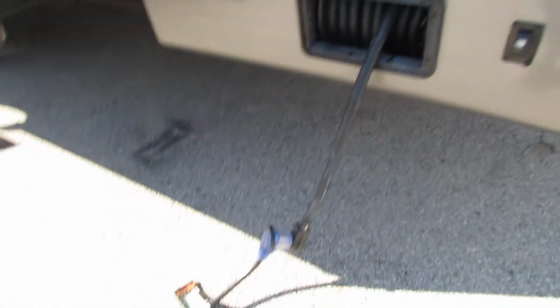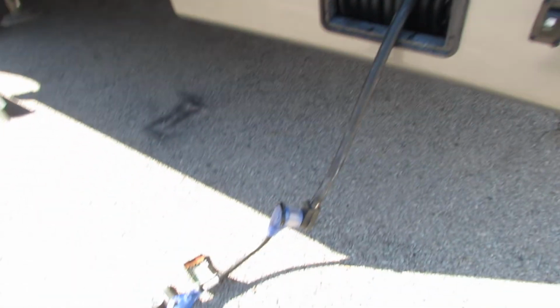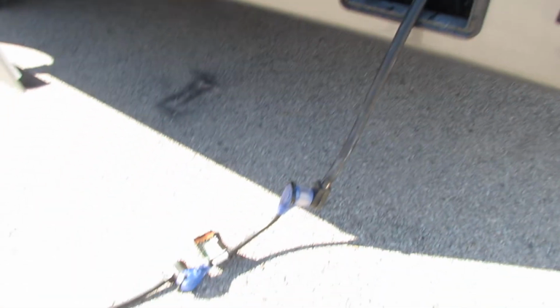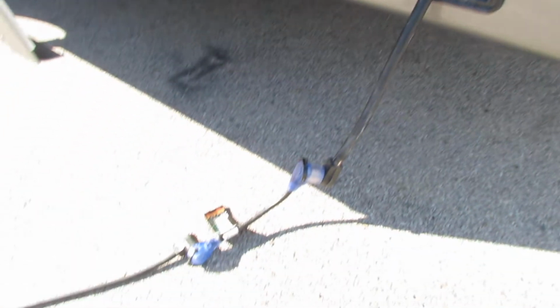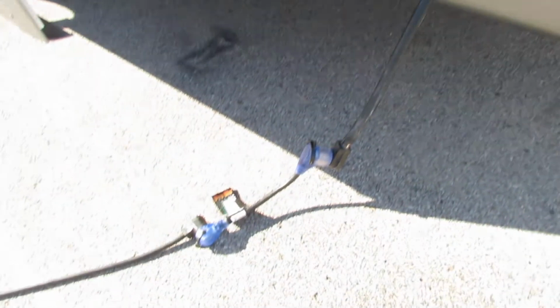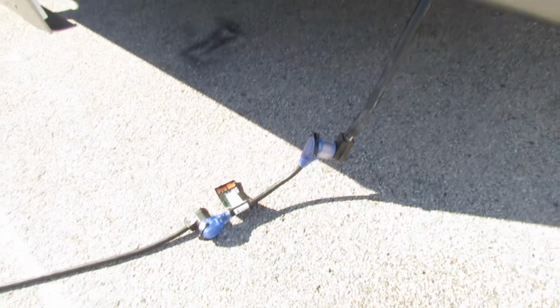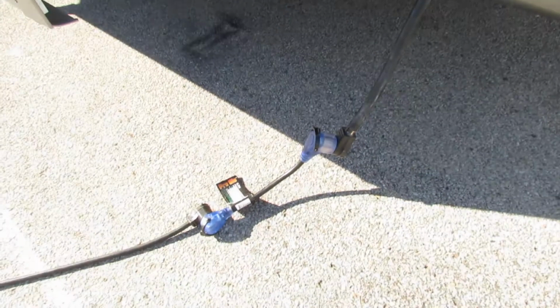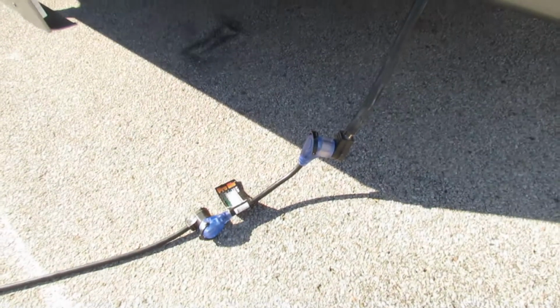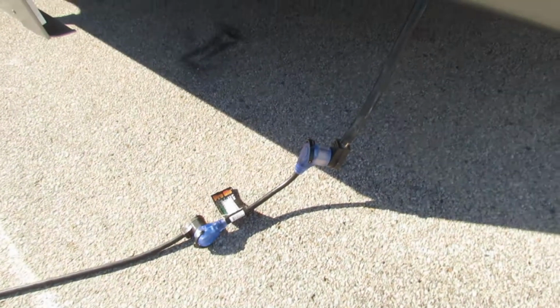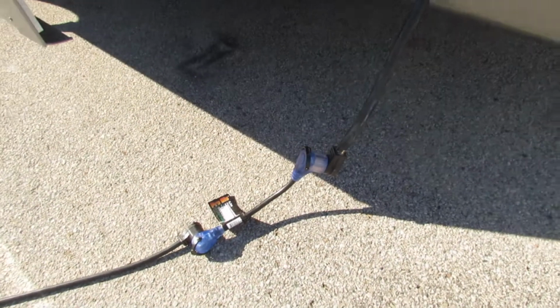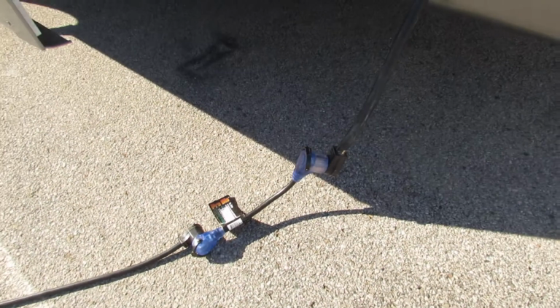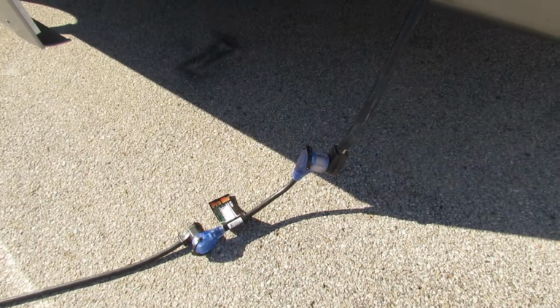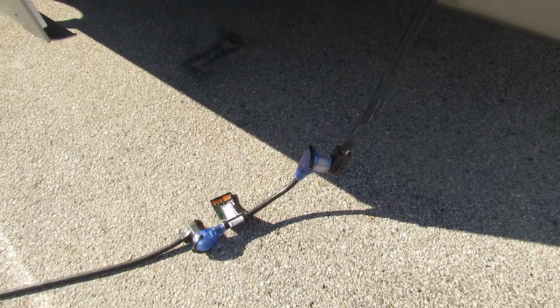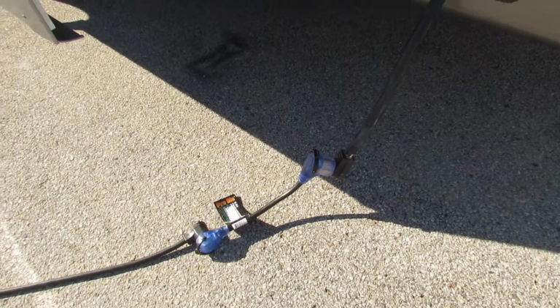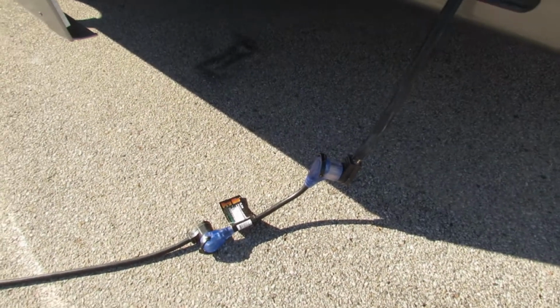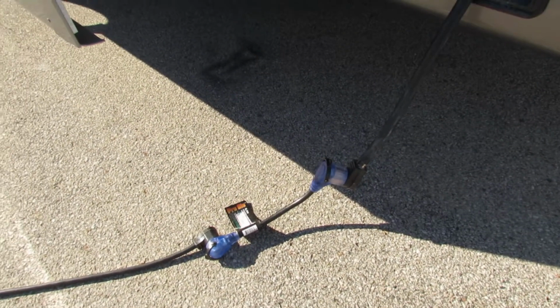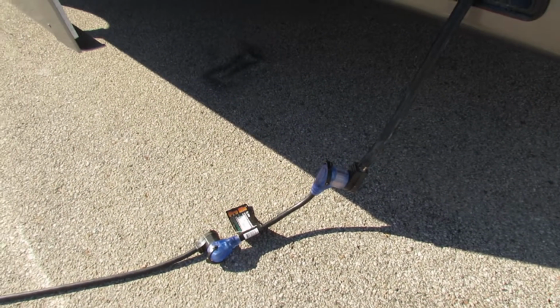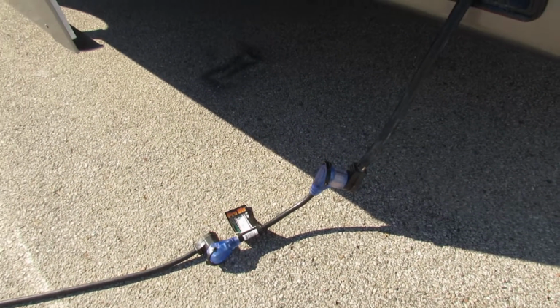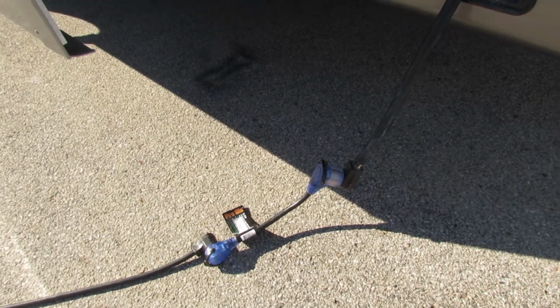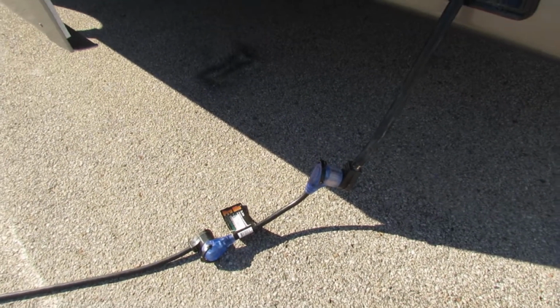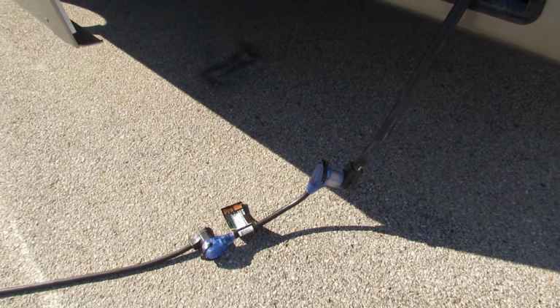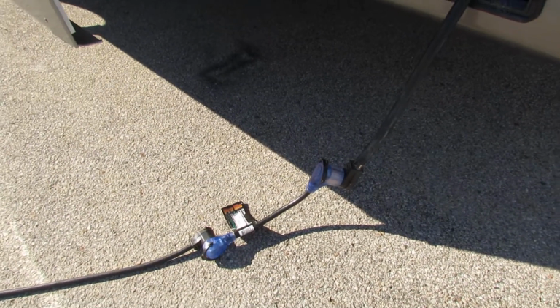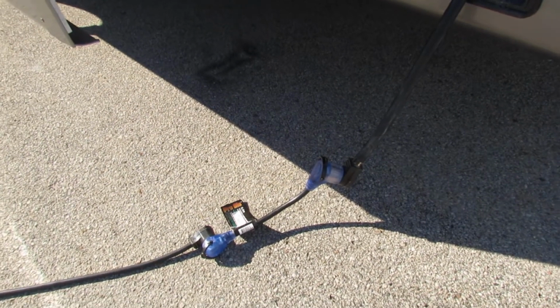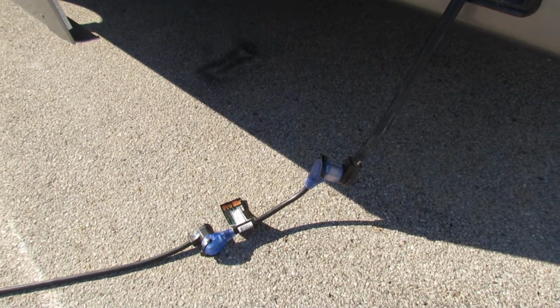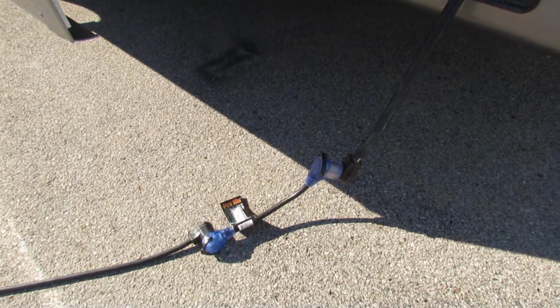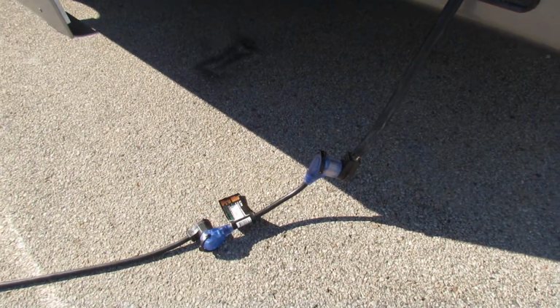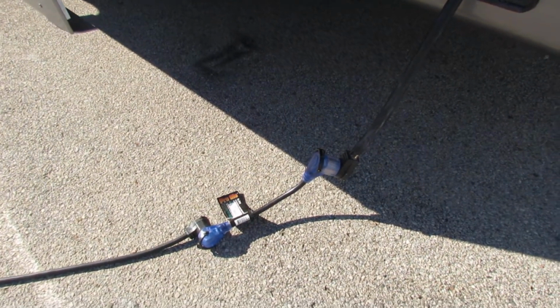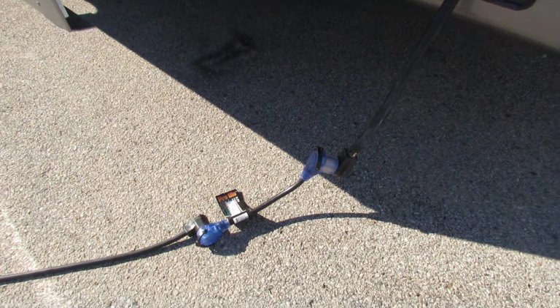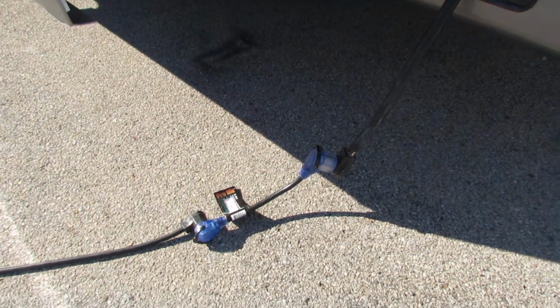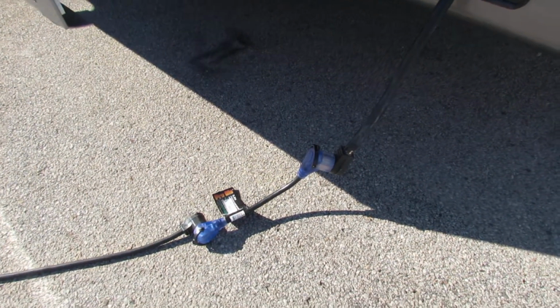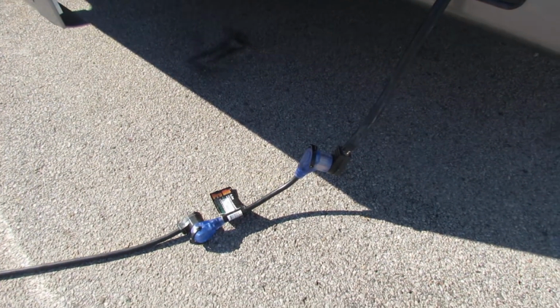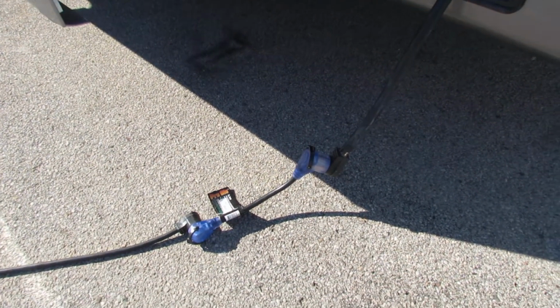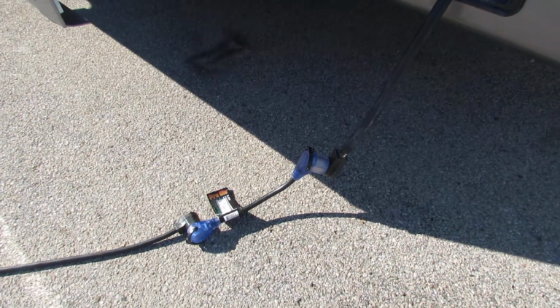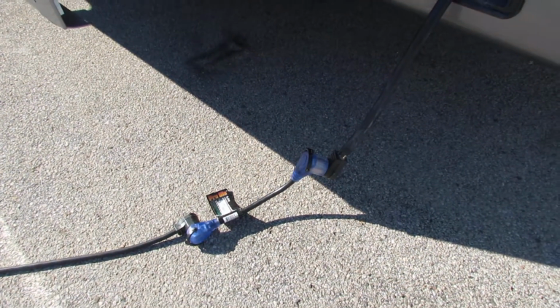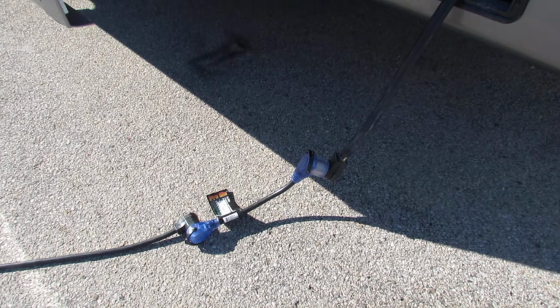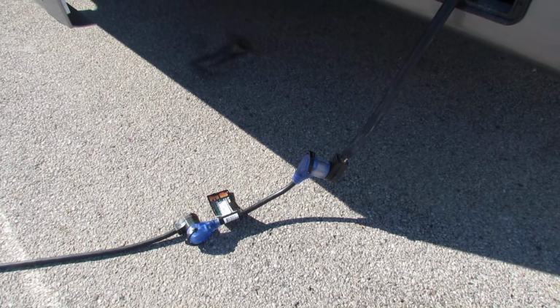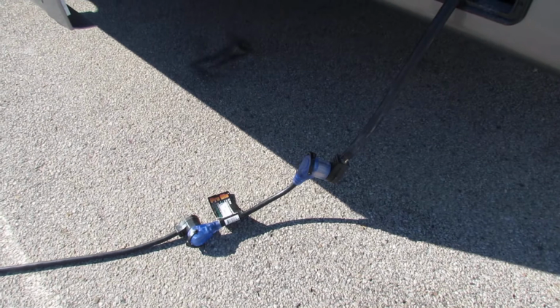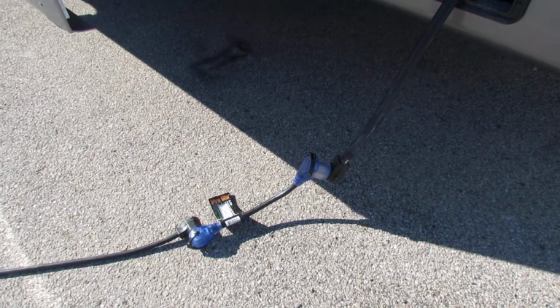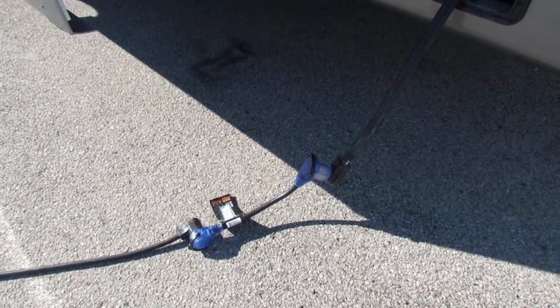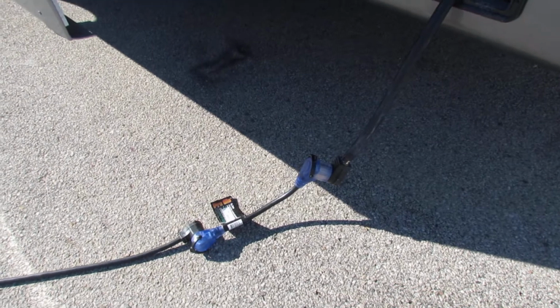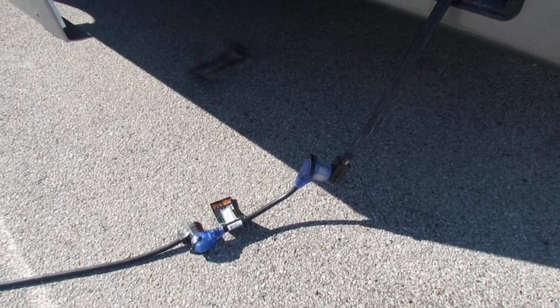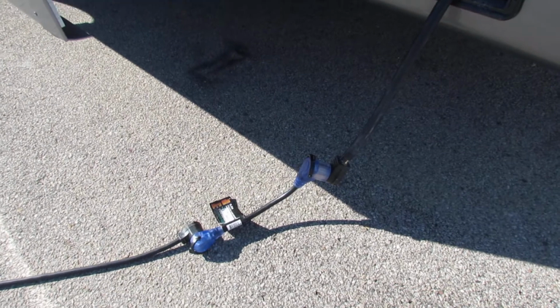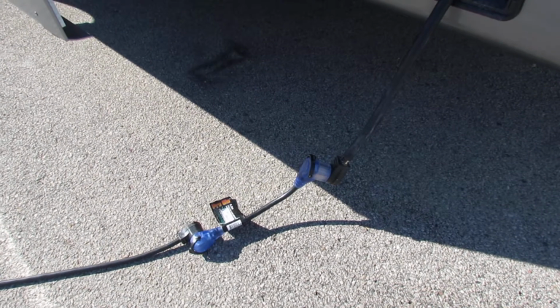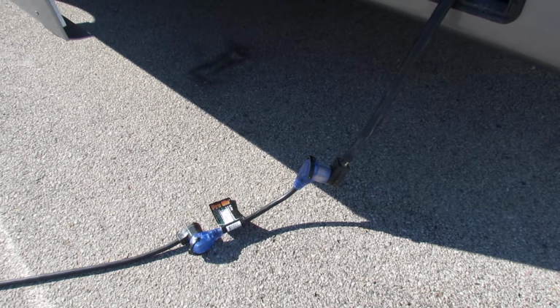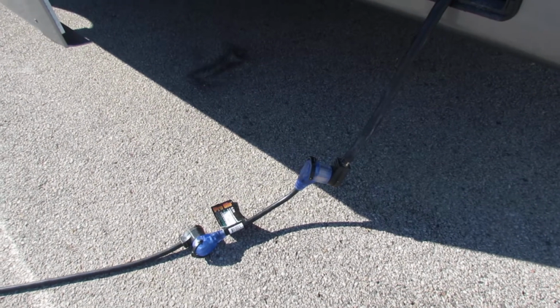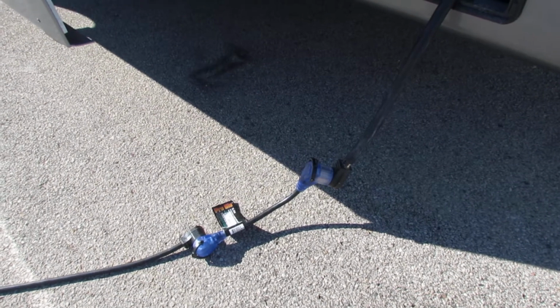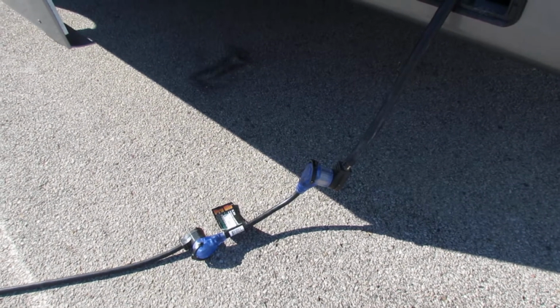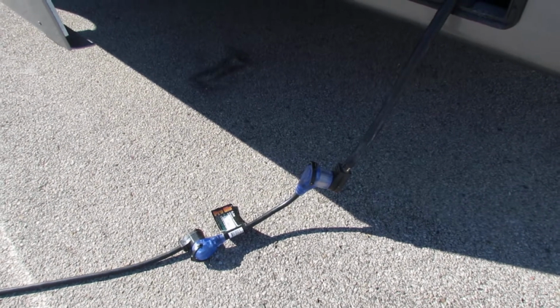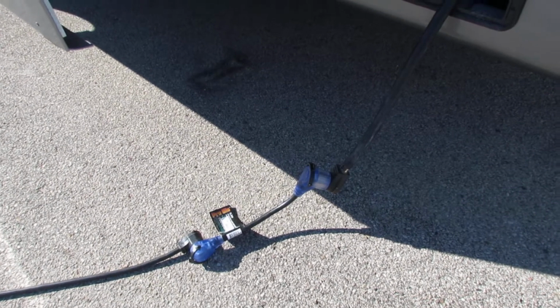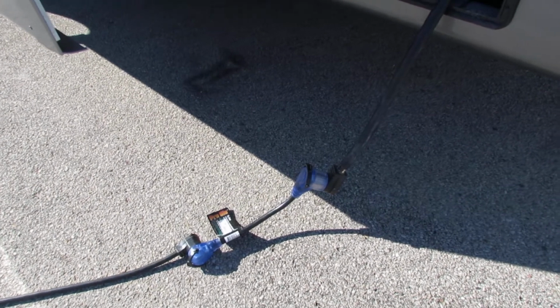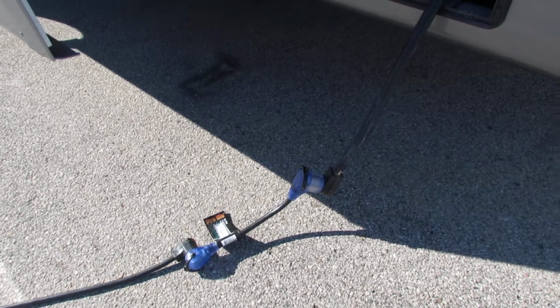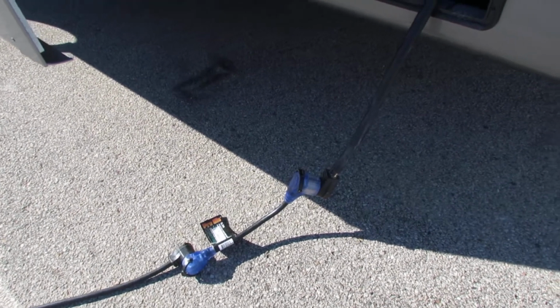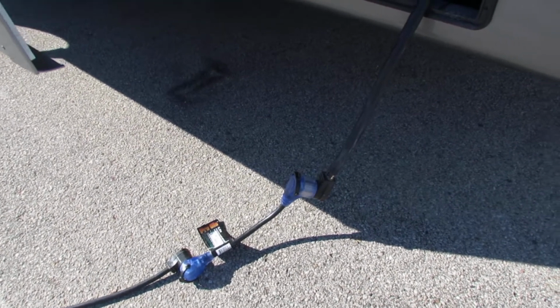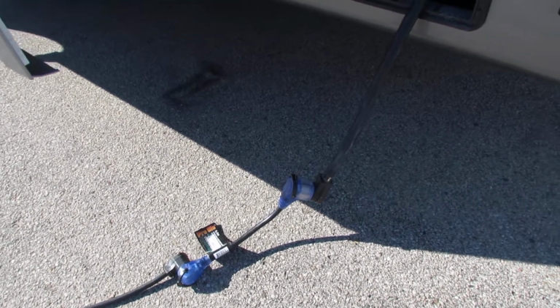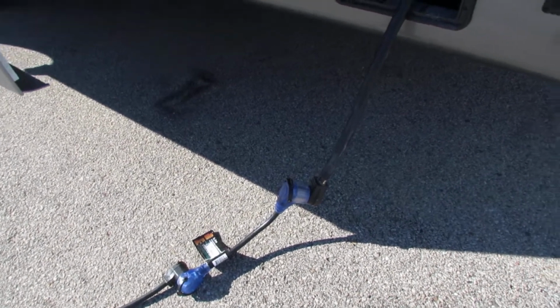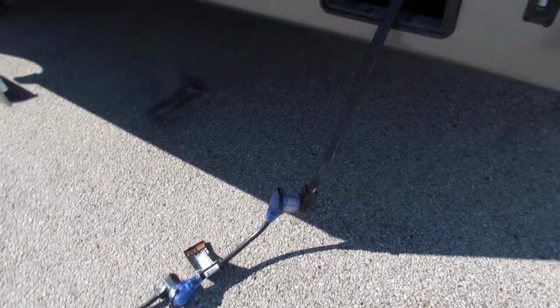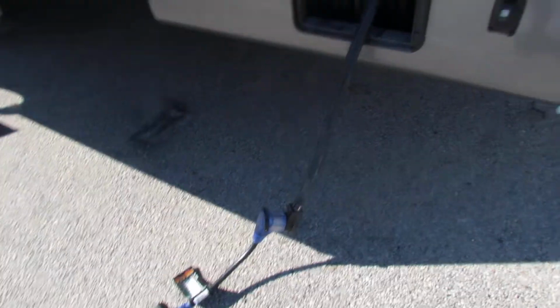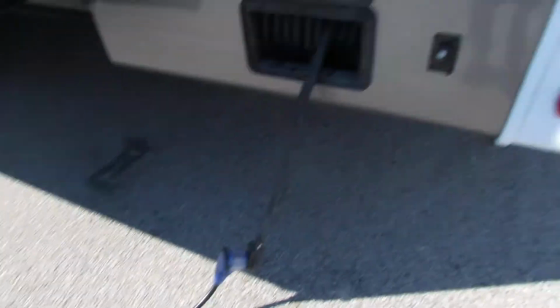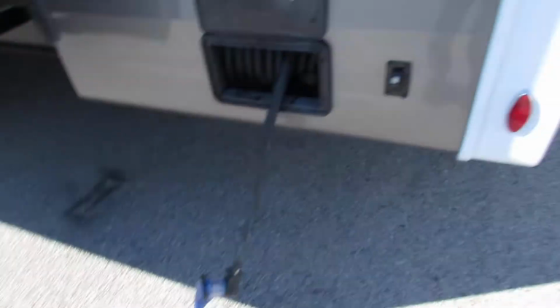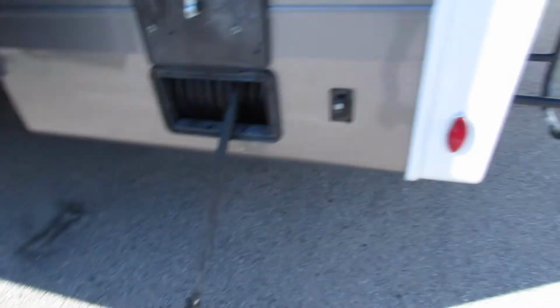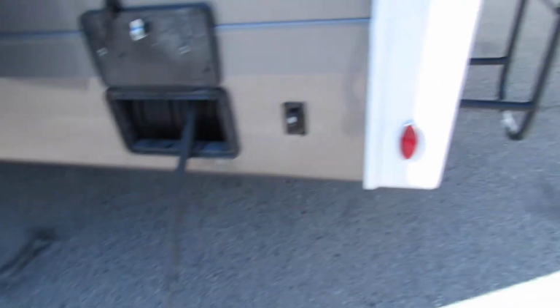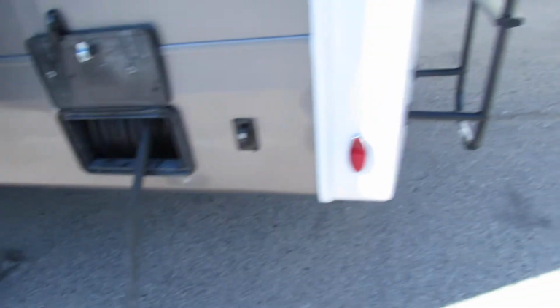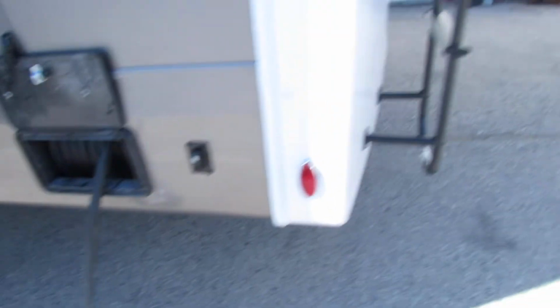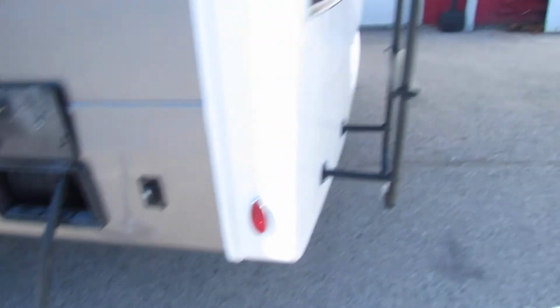We're going to give you the 50-to-30 and the 30-to-110 adapters. On 110, no air. On 30 amp, air. On 50, you run everything.